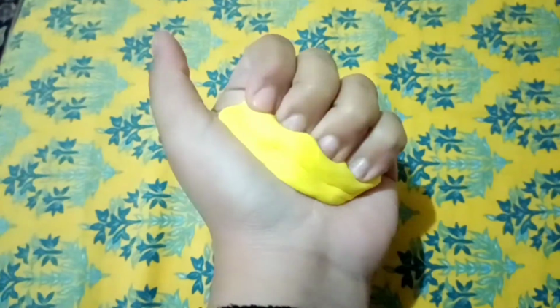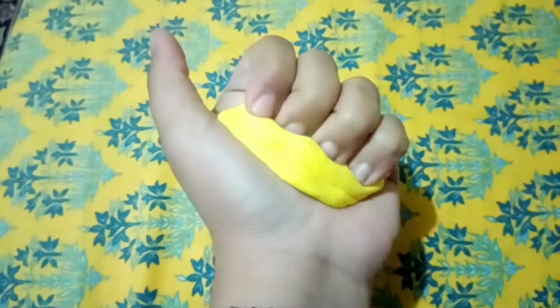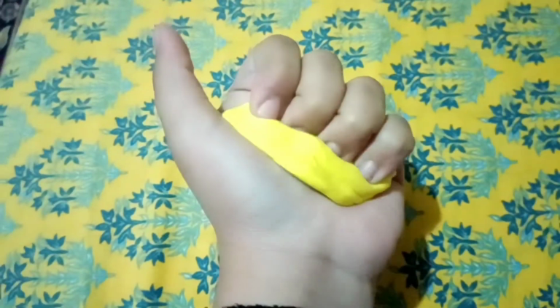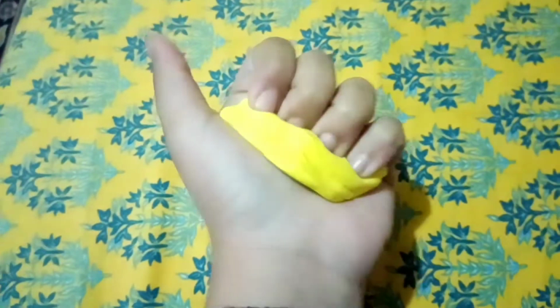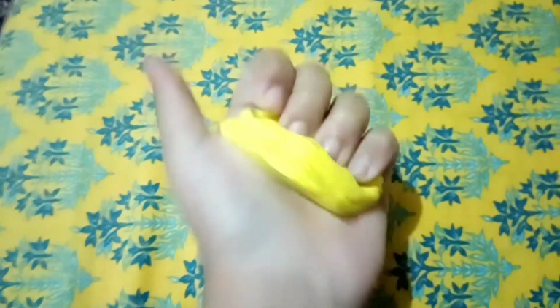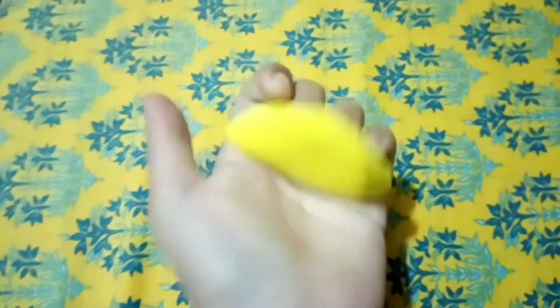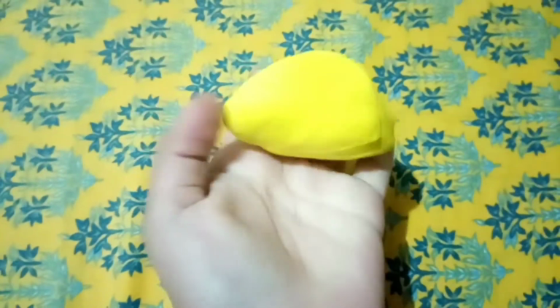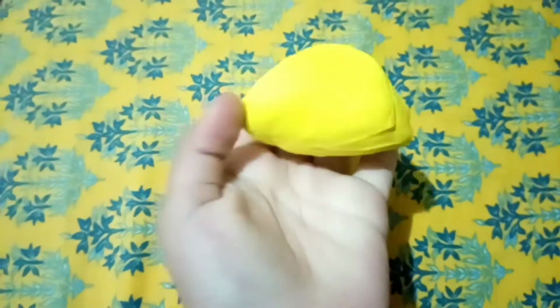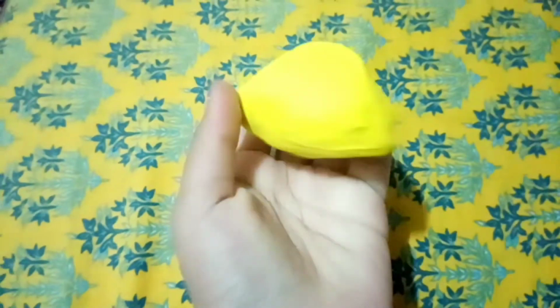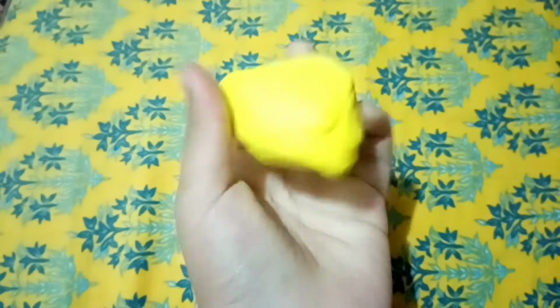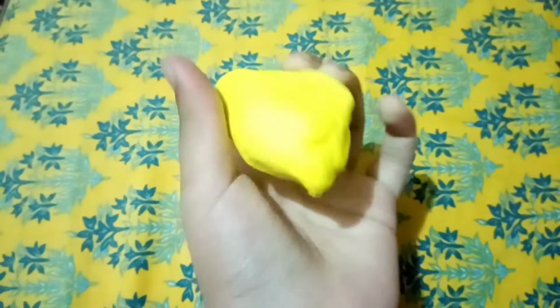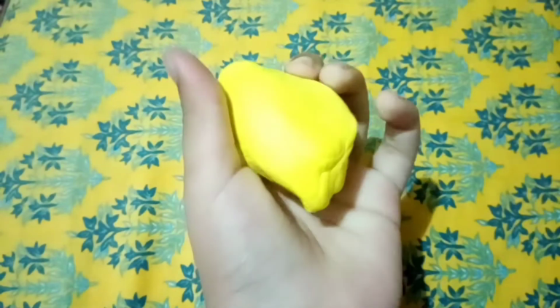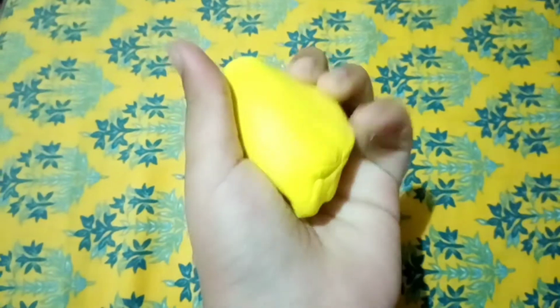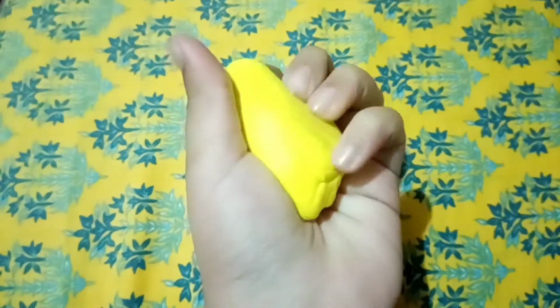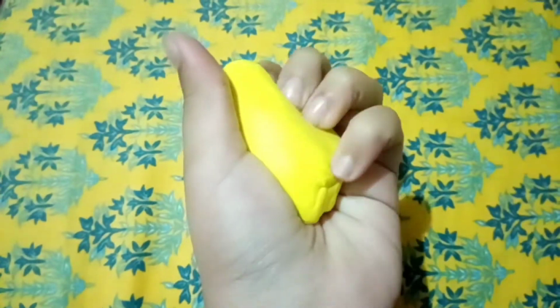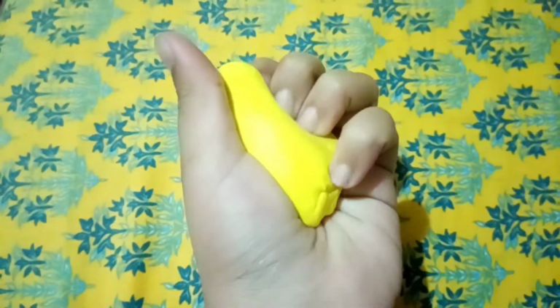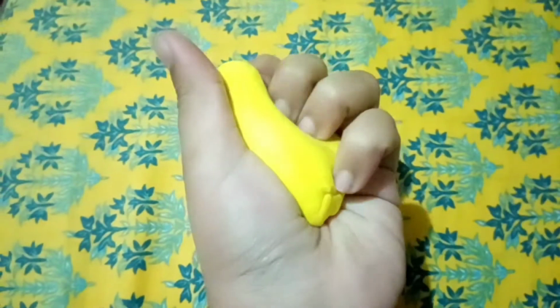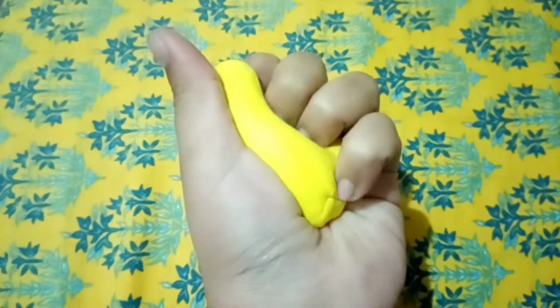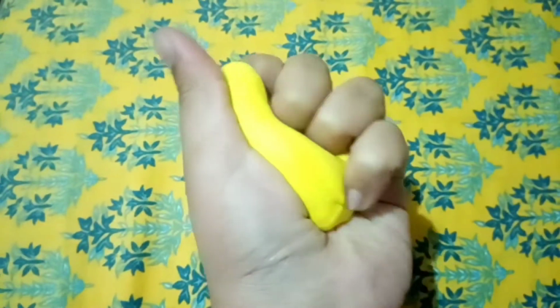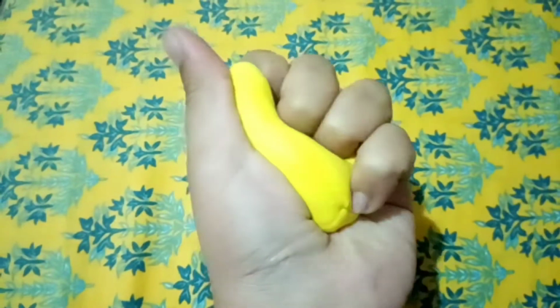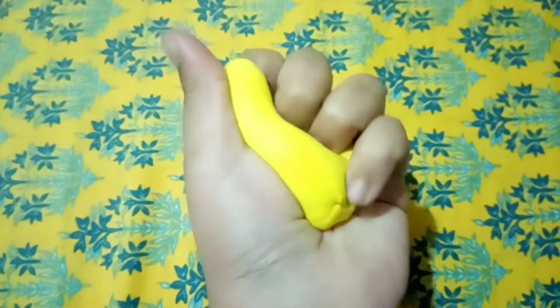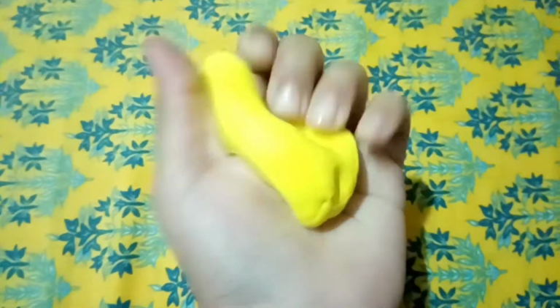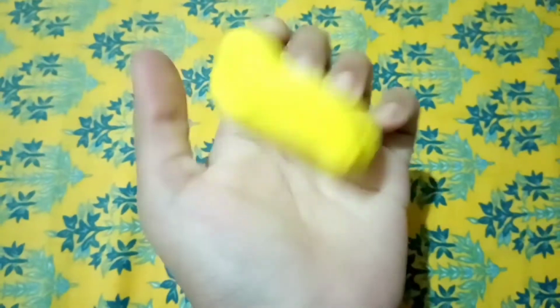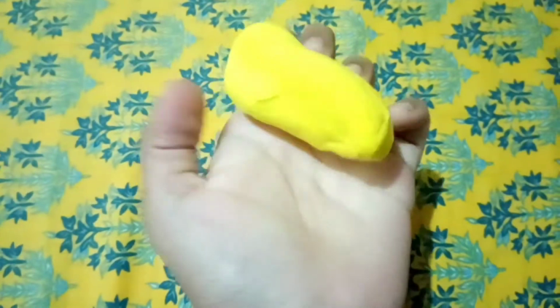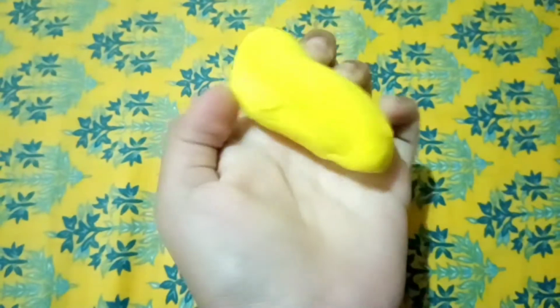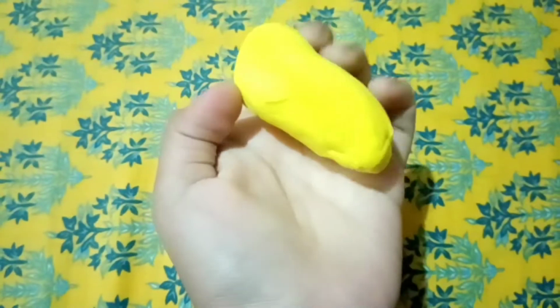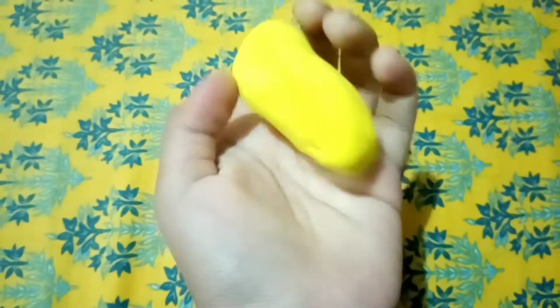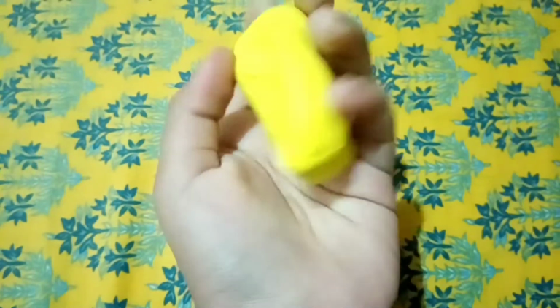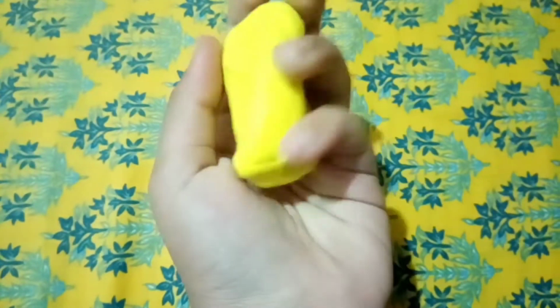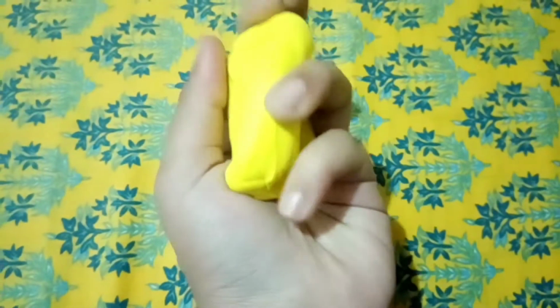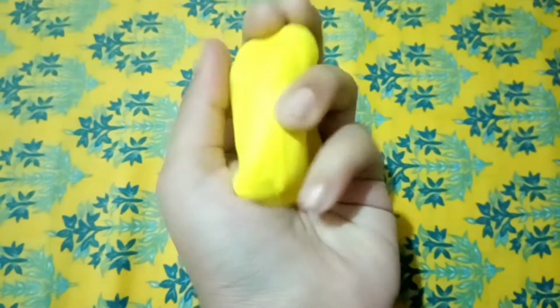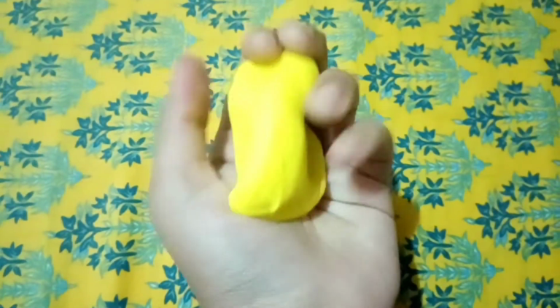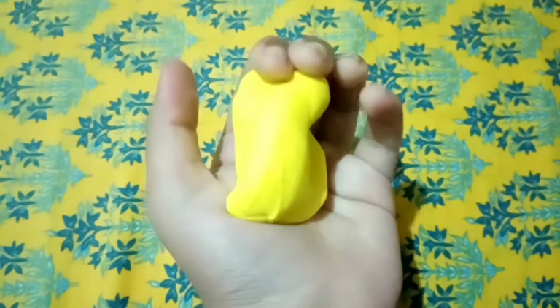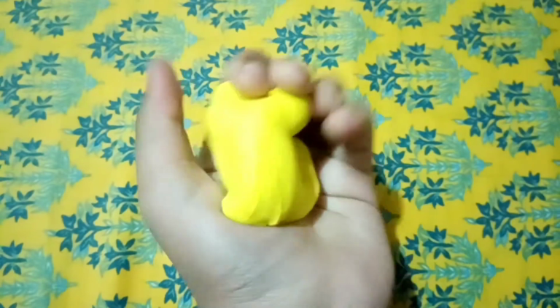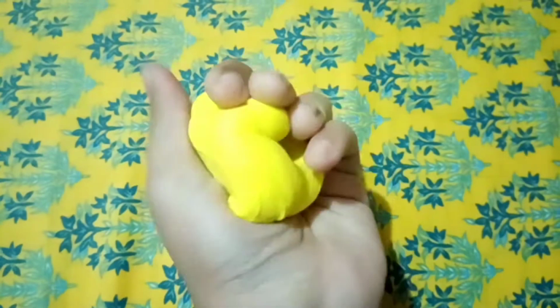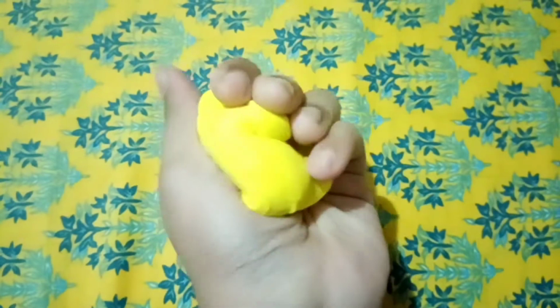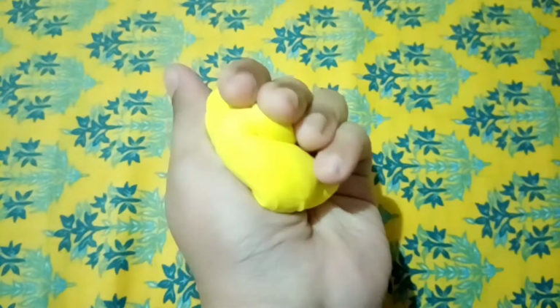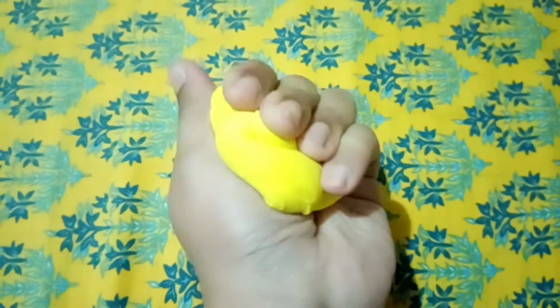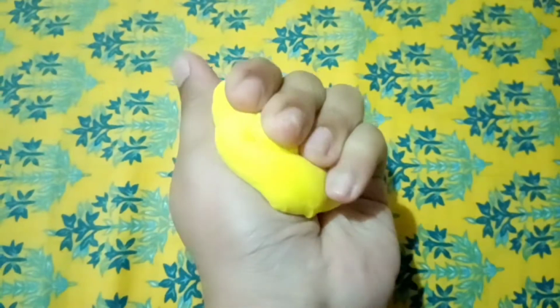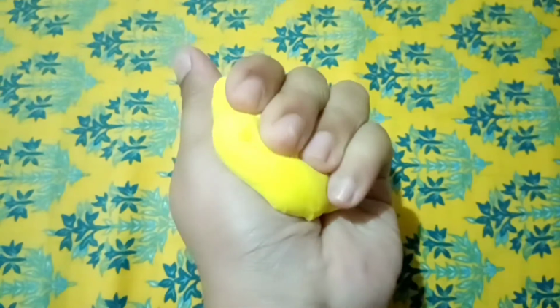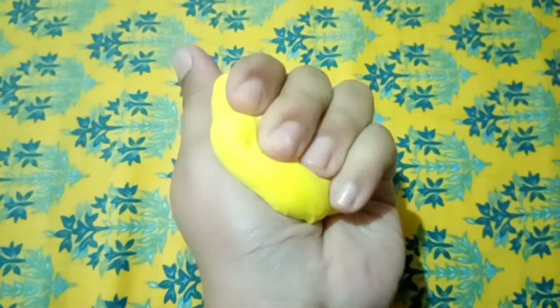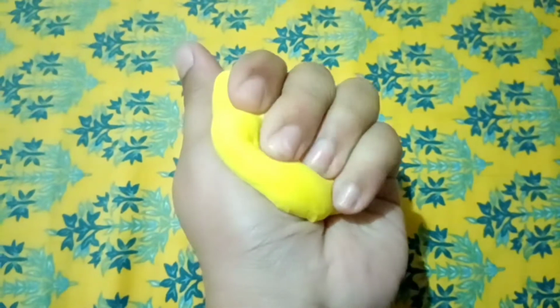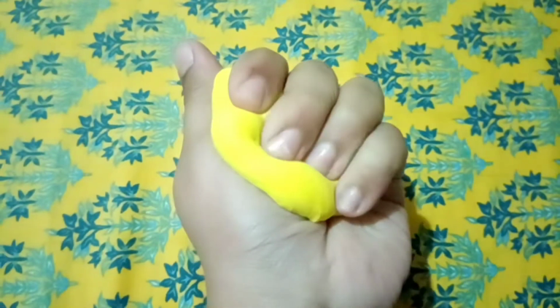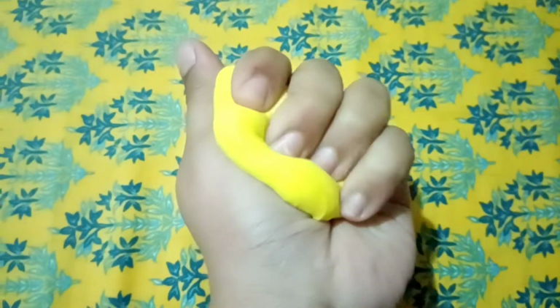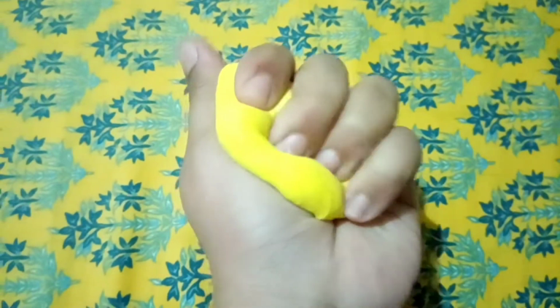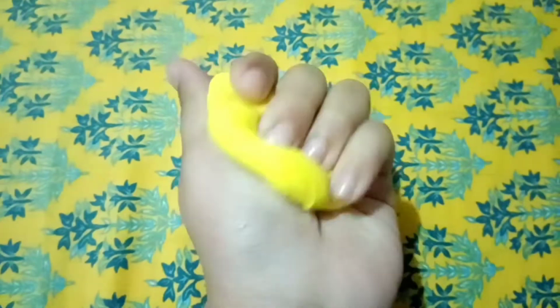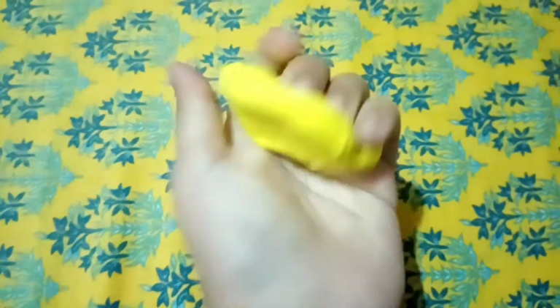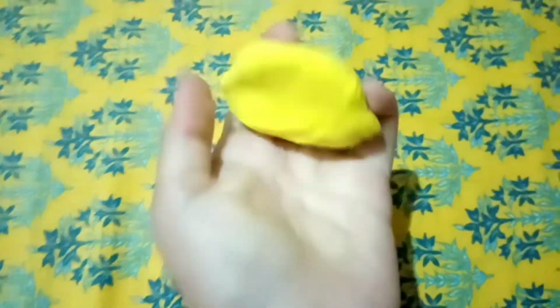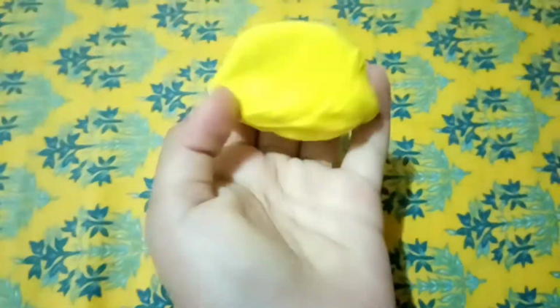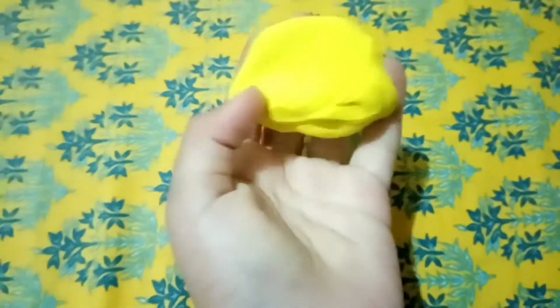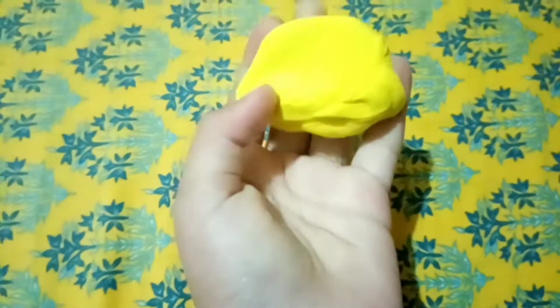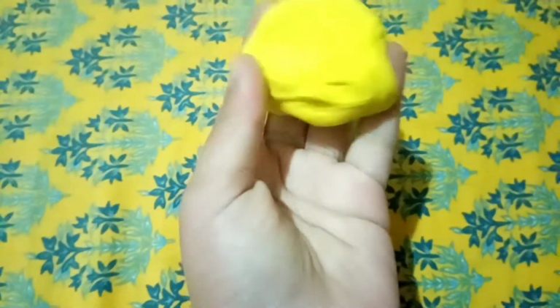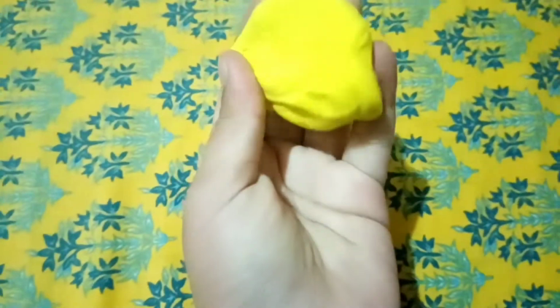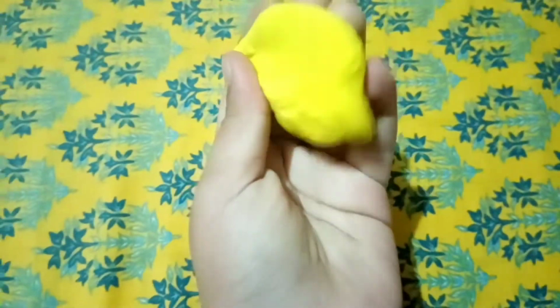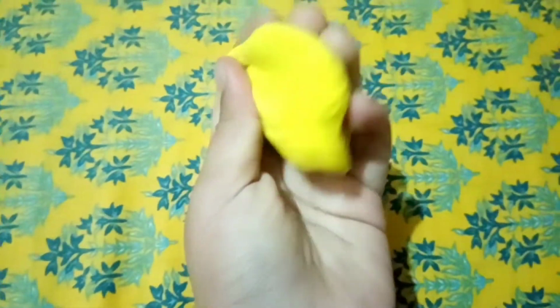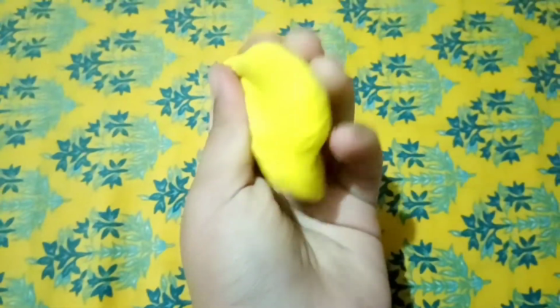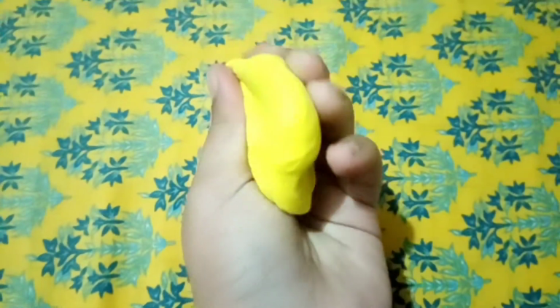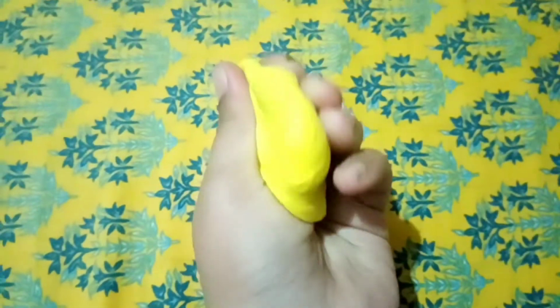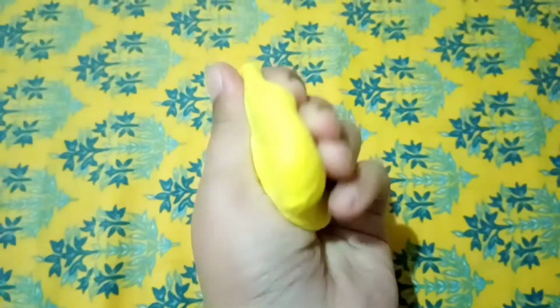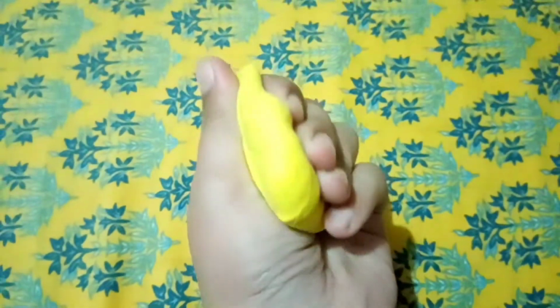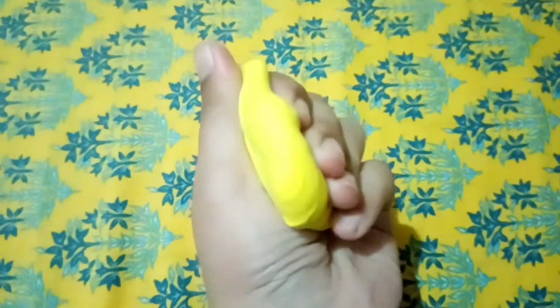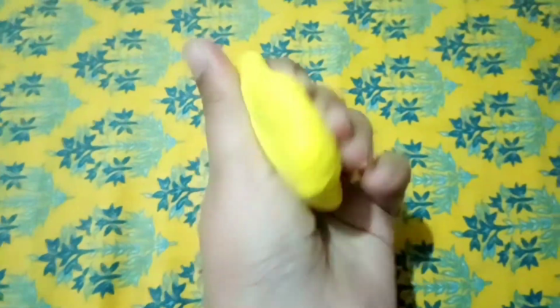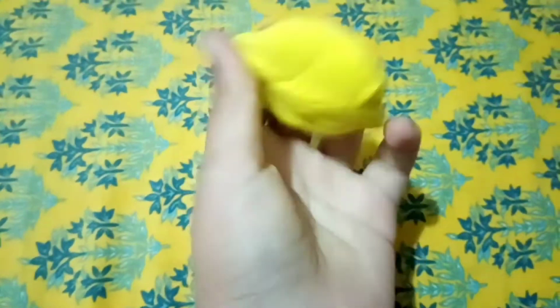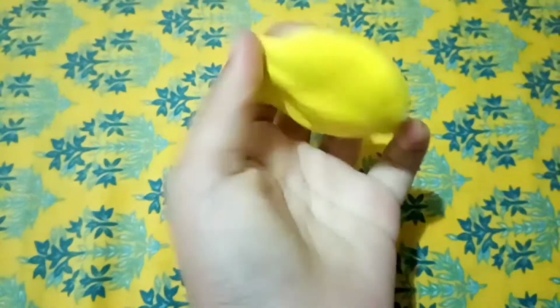This clay is so soft and it's so fun to play with. You can also buy it — I have so many colors.